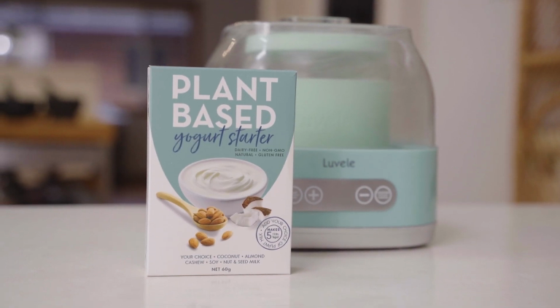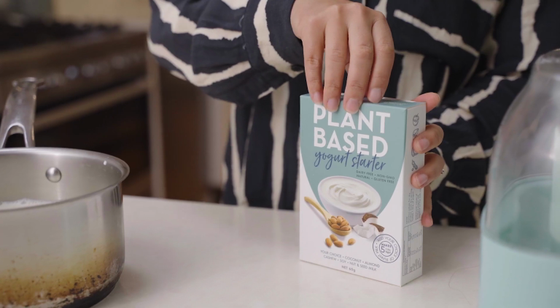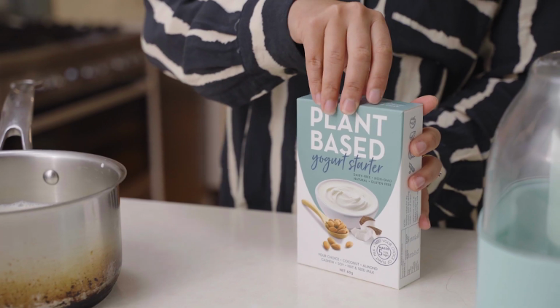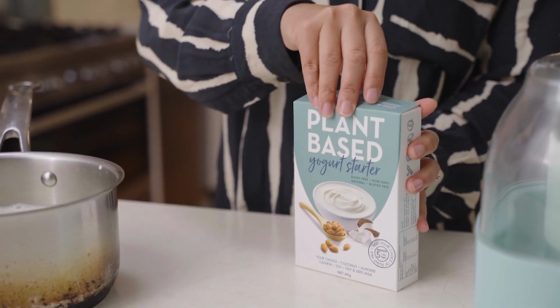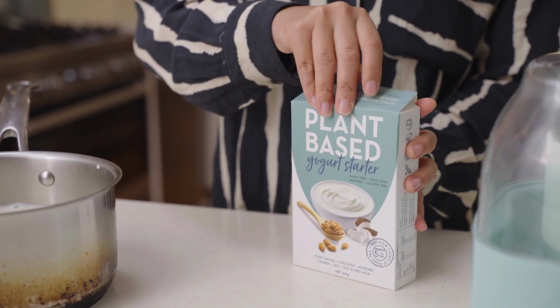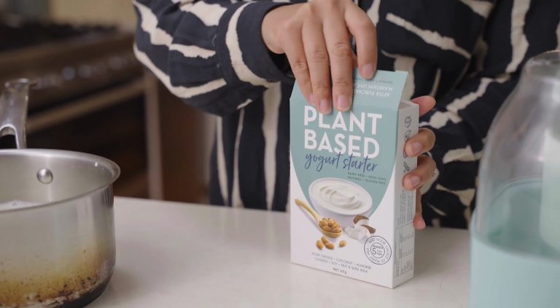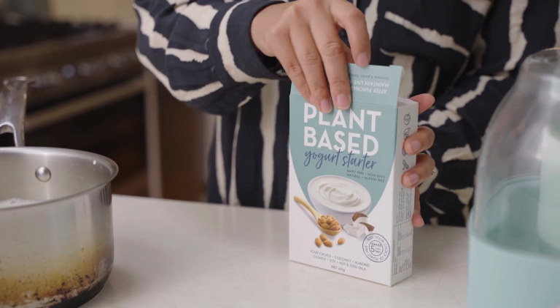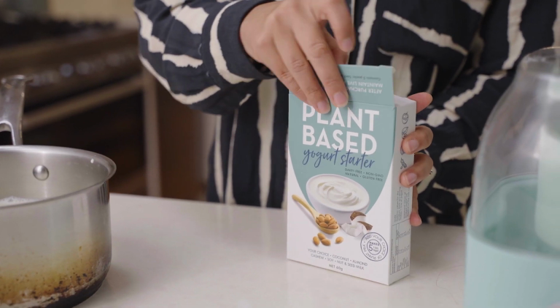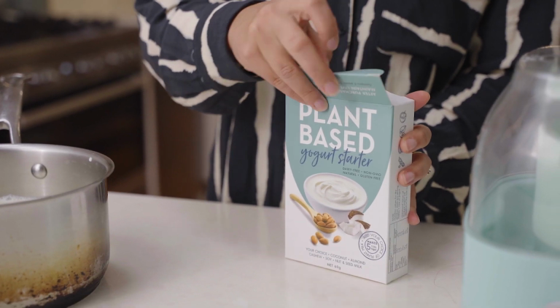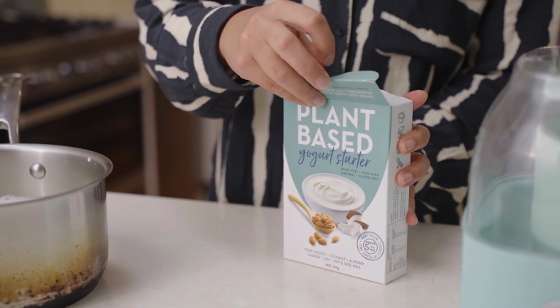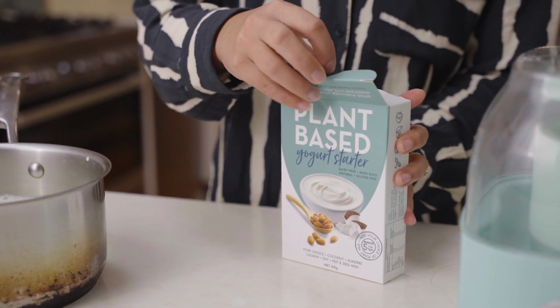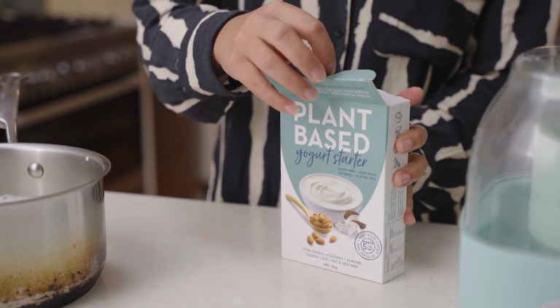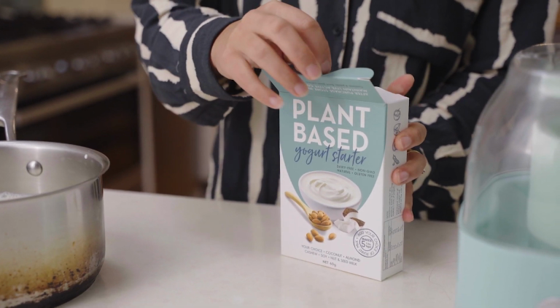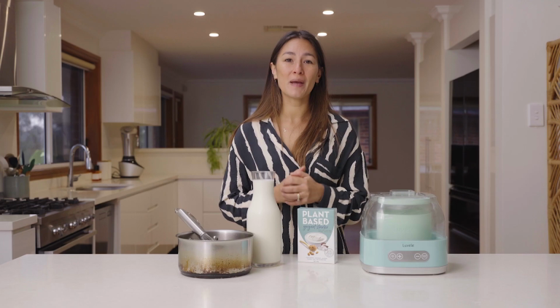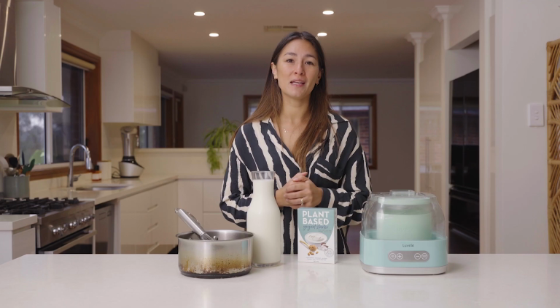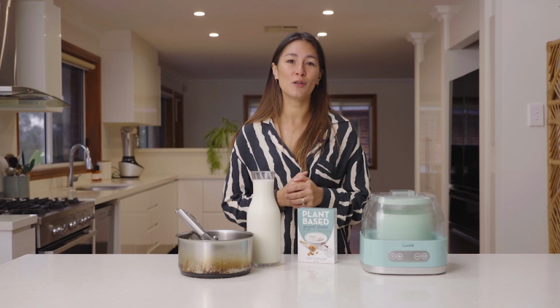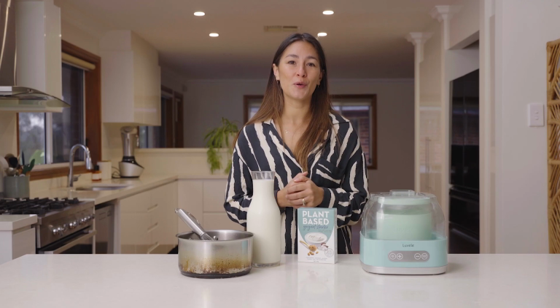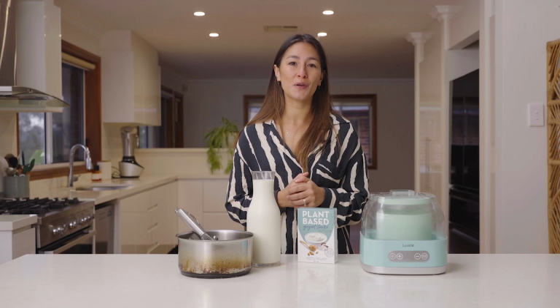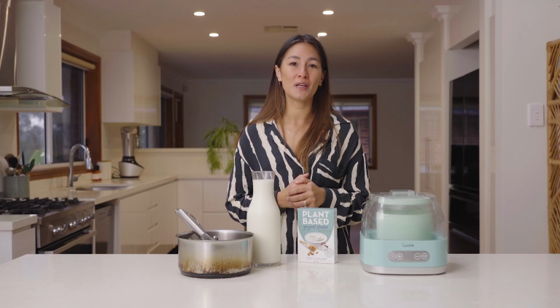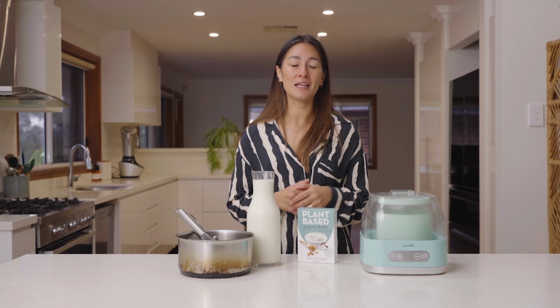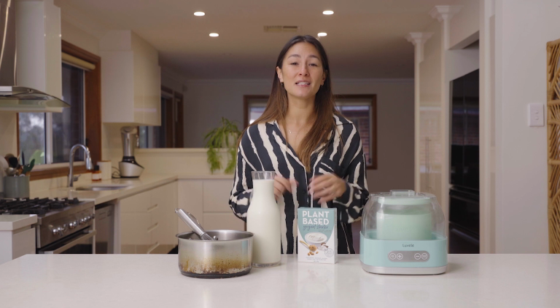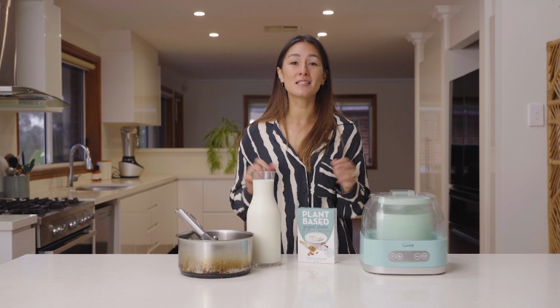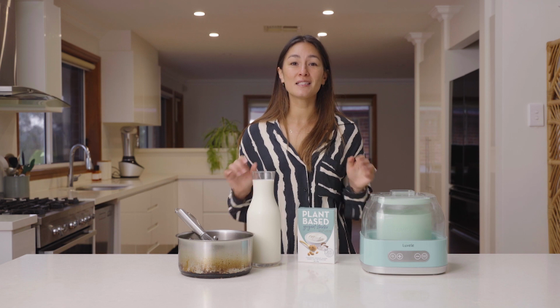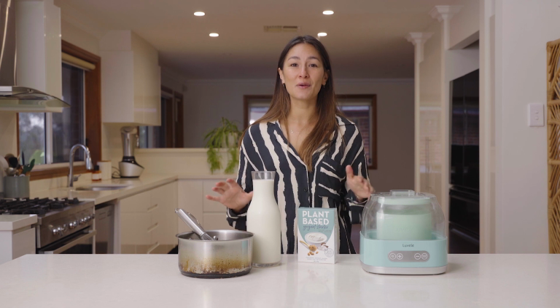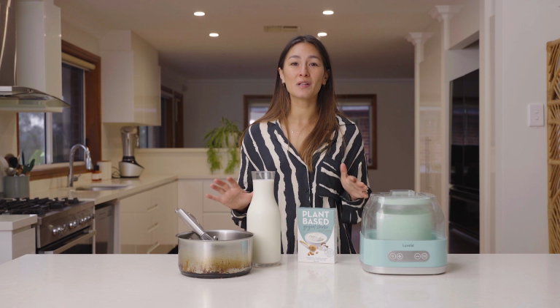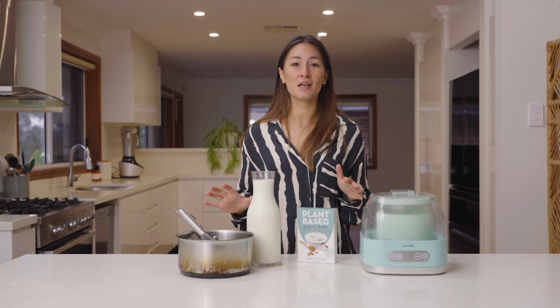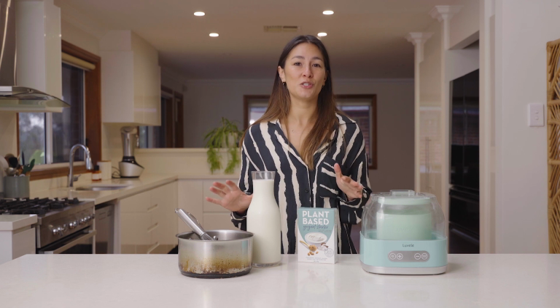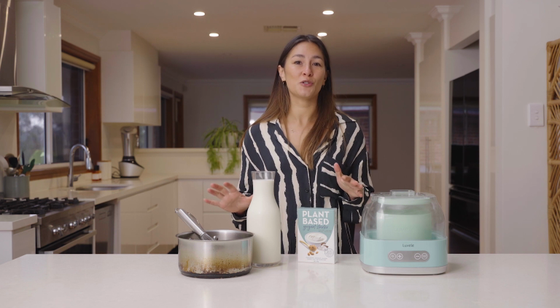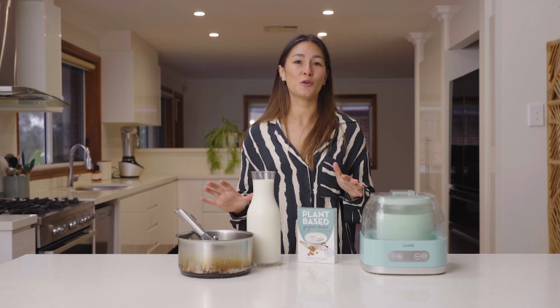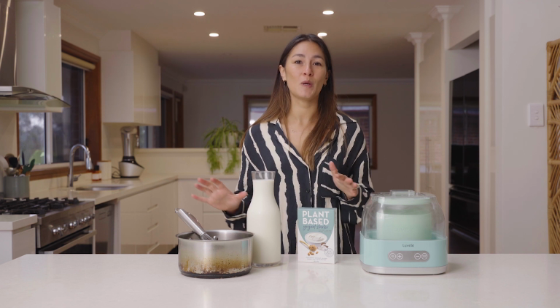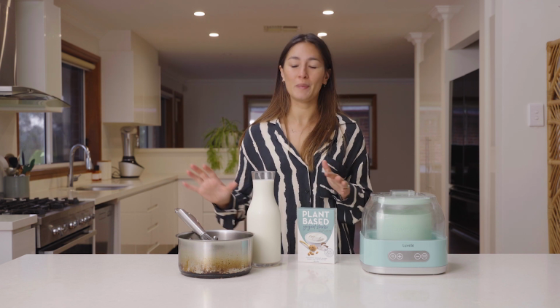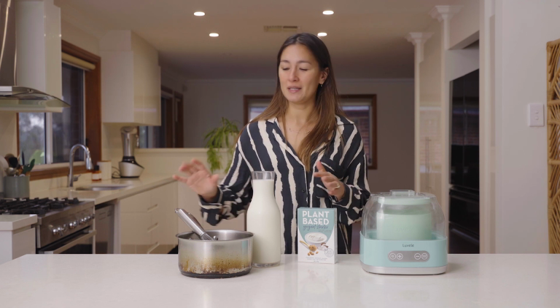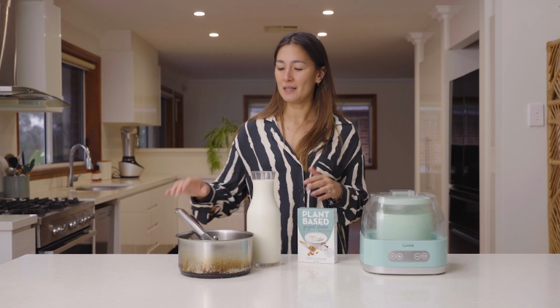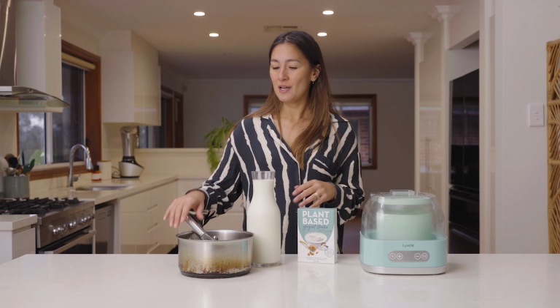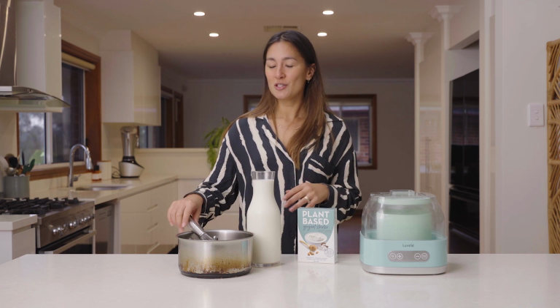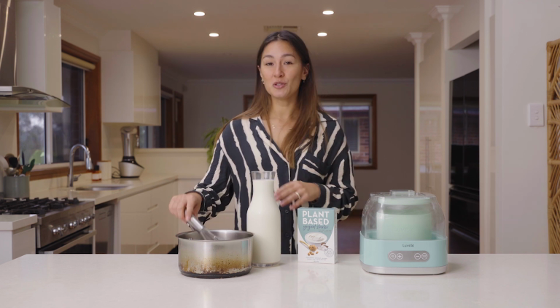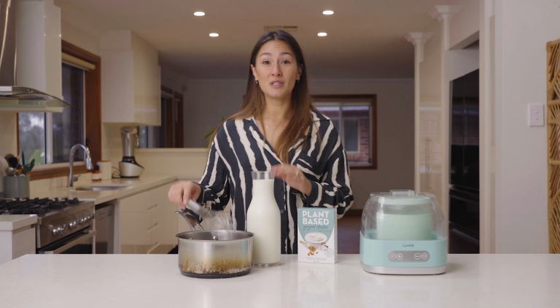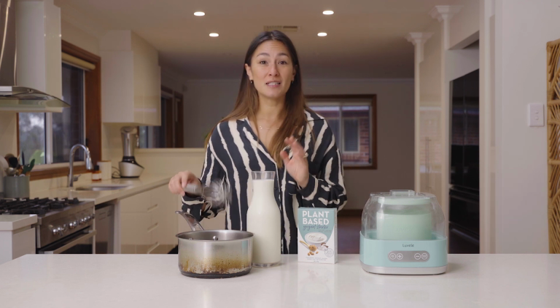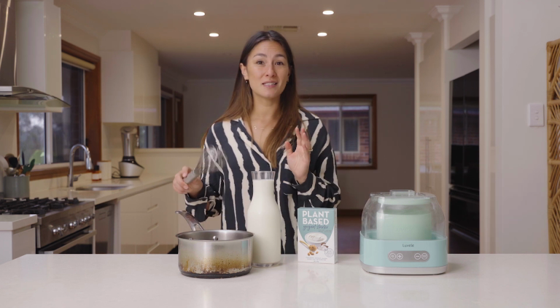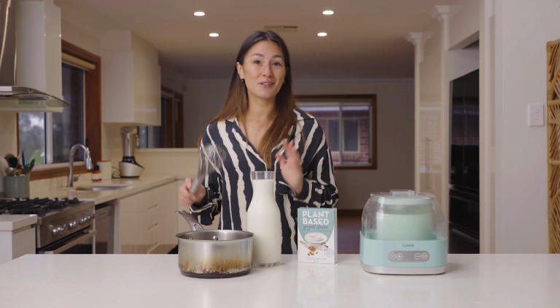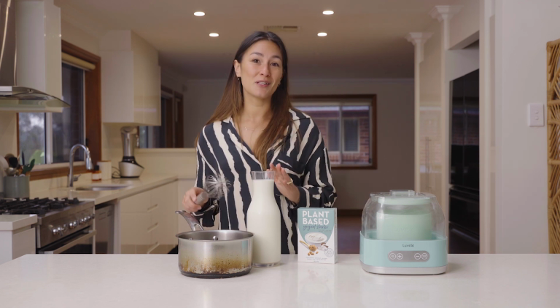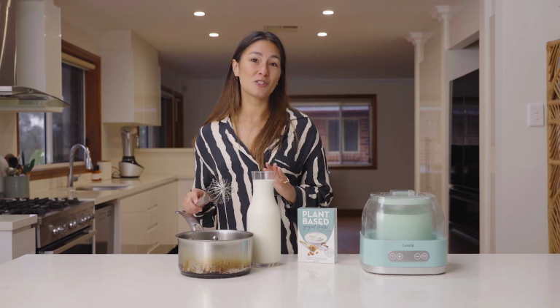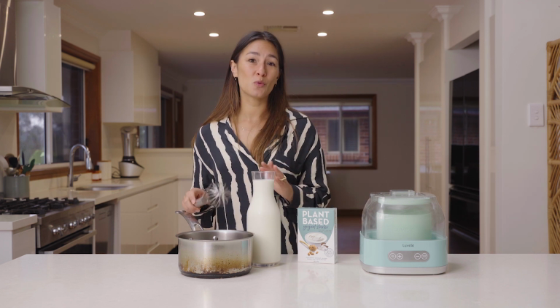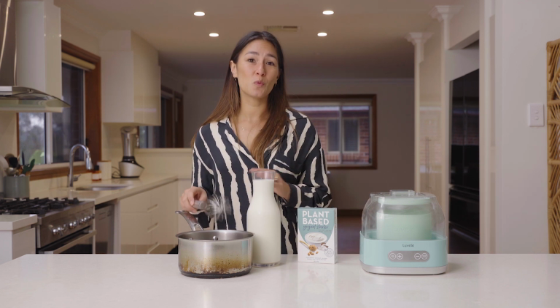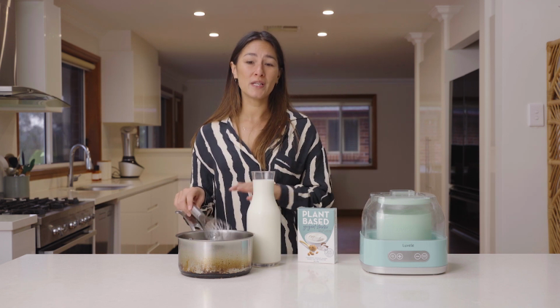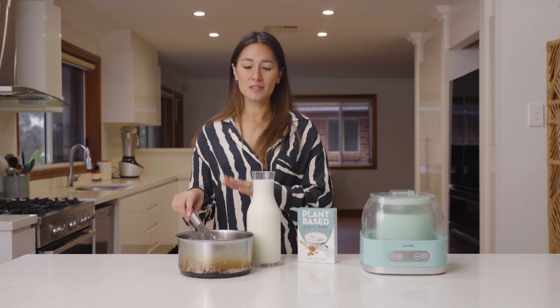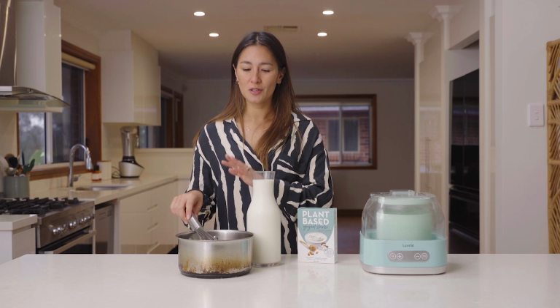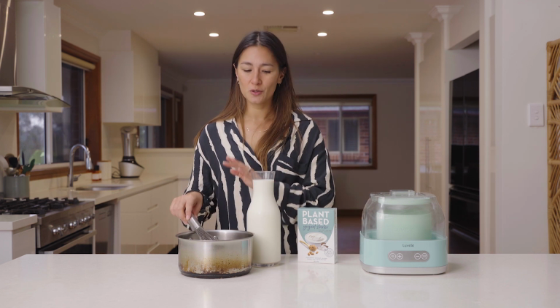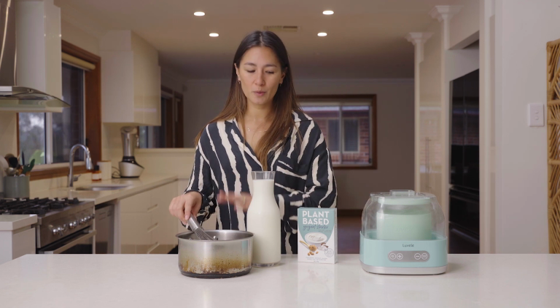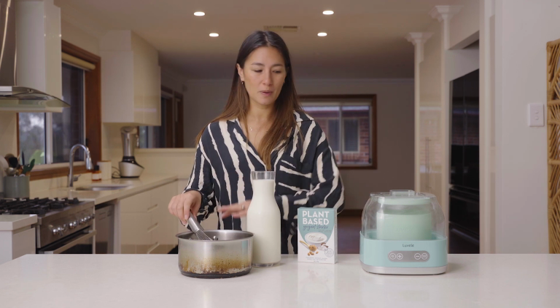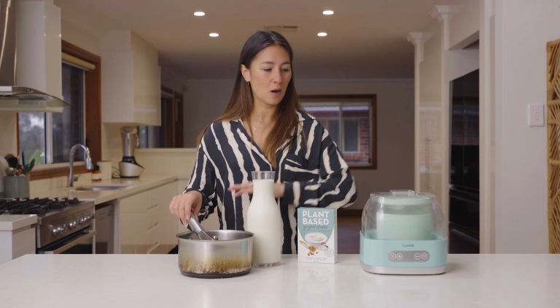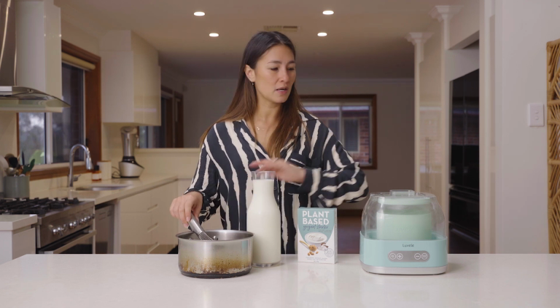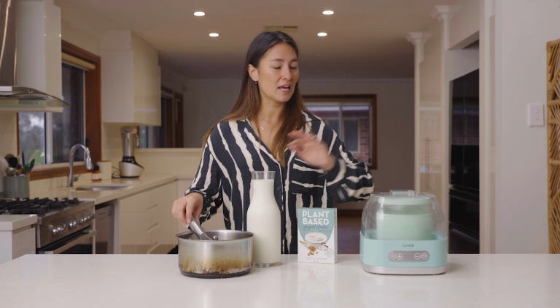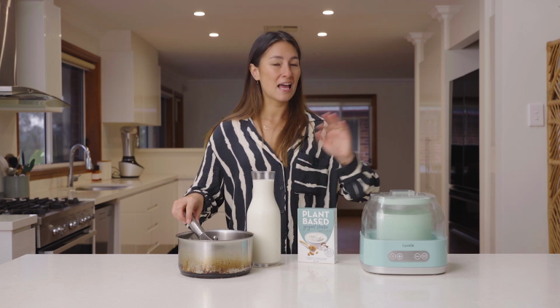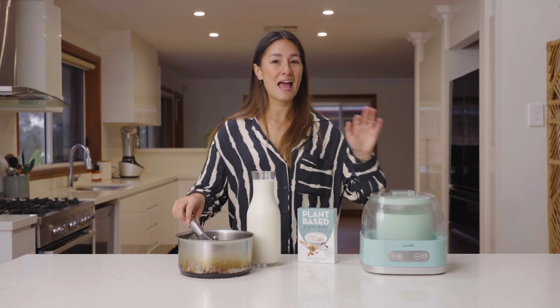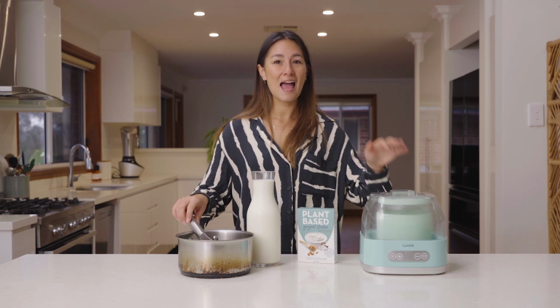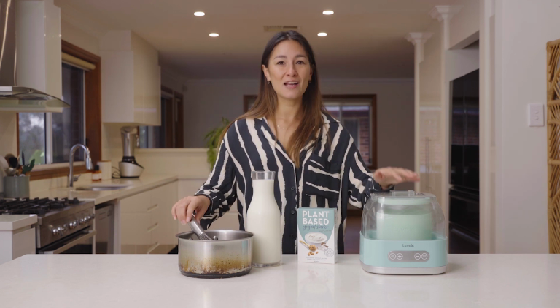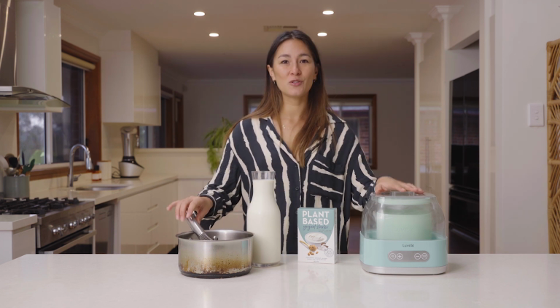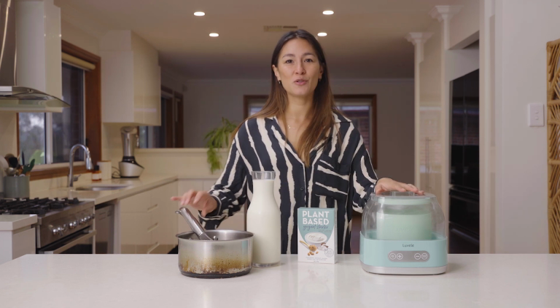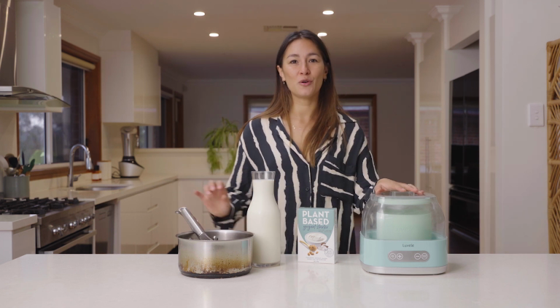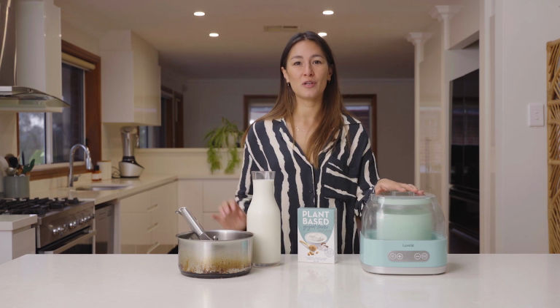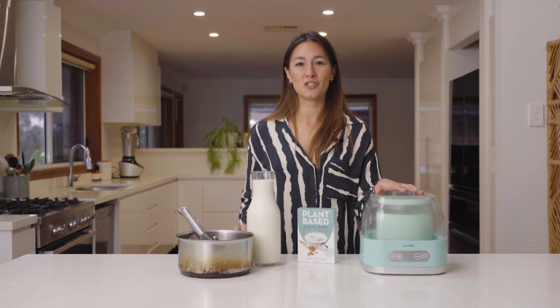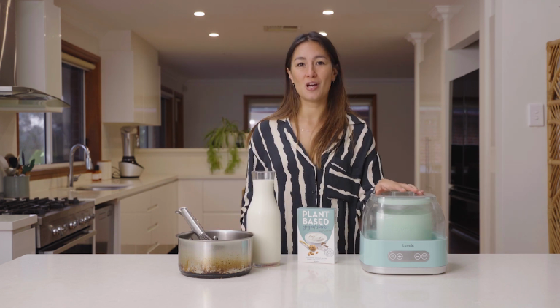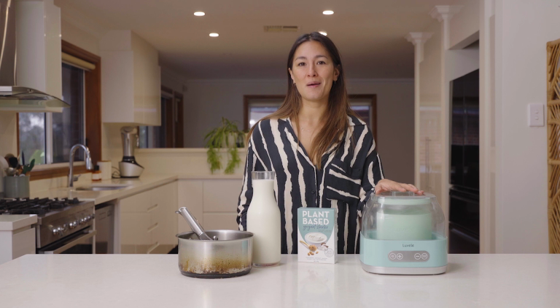The first thing you need to do before making yogurt is sterilize your equipment. So you need to sterilize your whisk, your pot, and your yogurt jar.